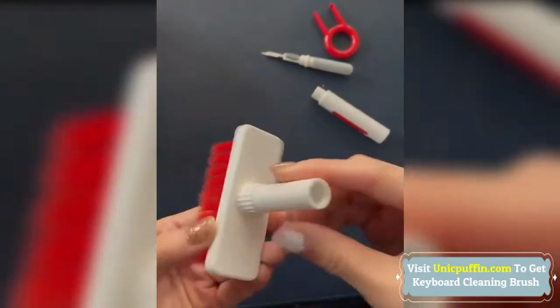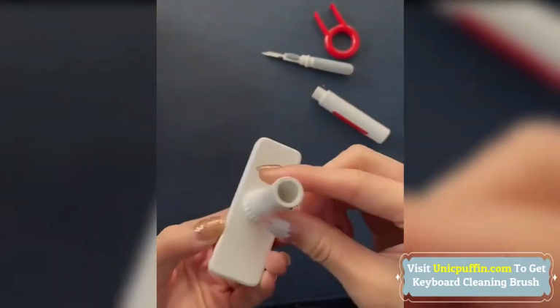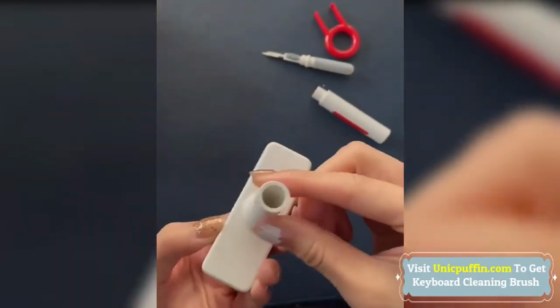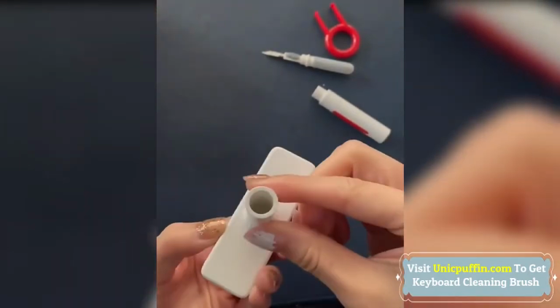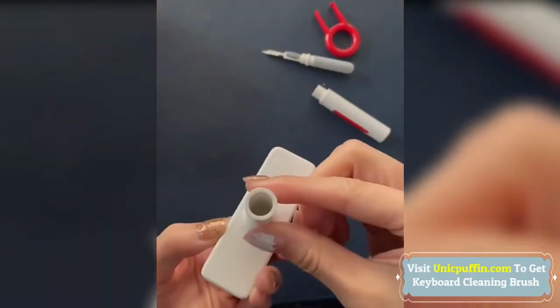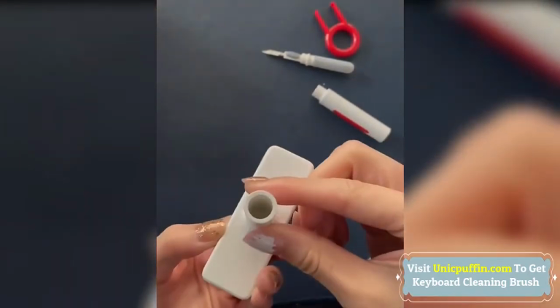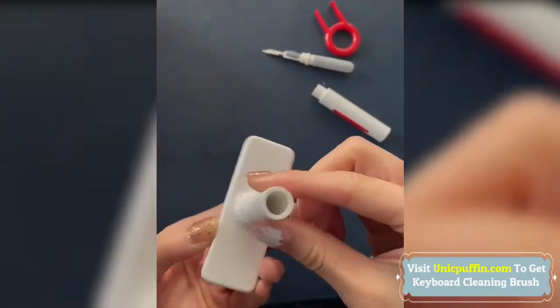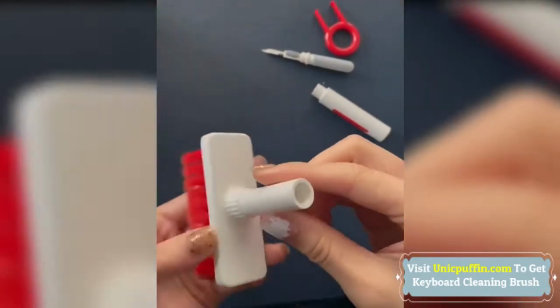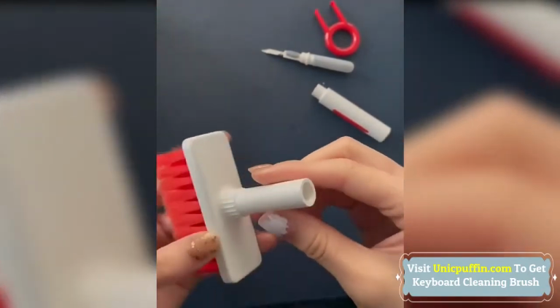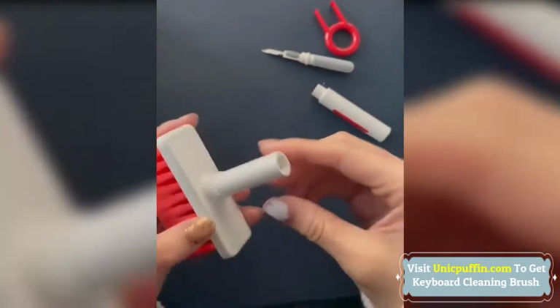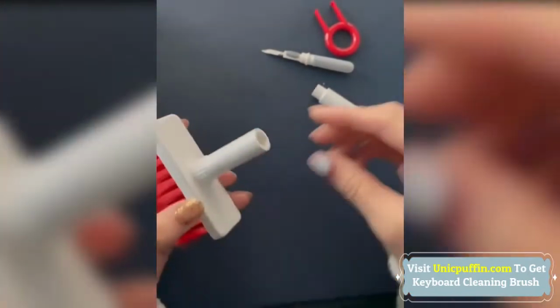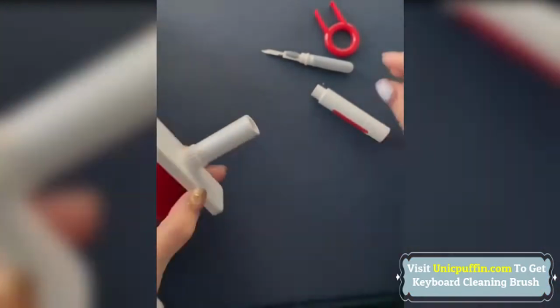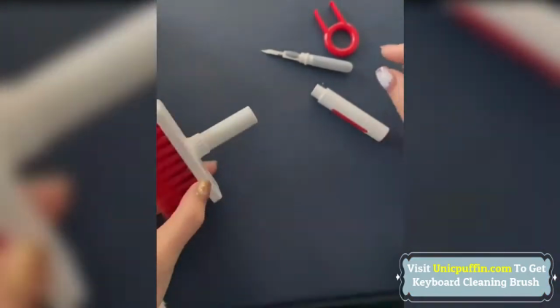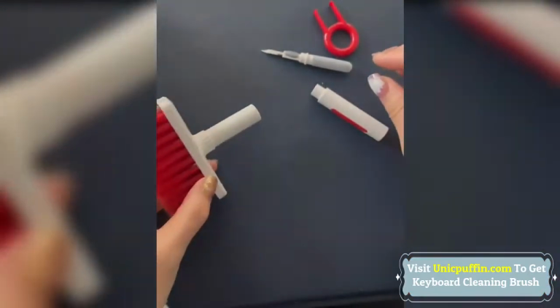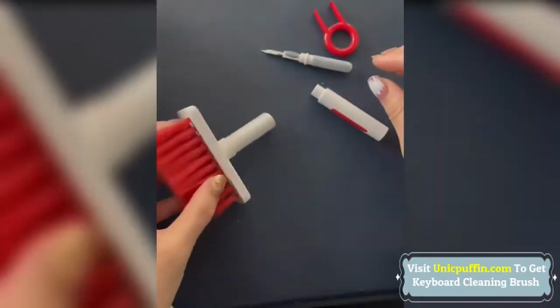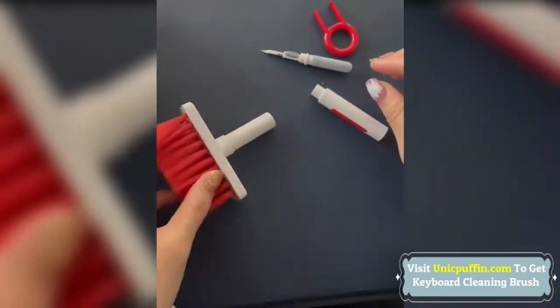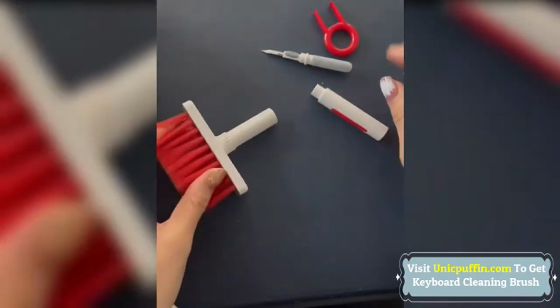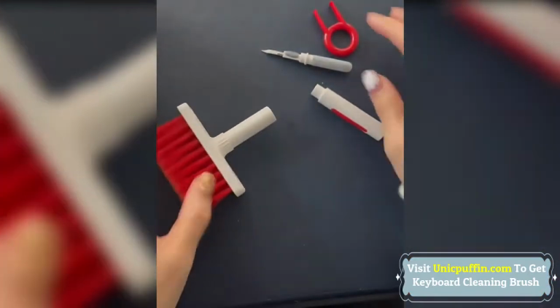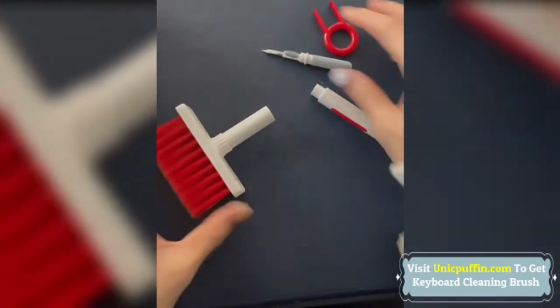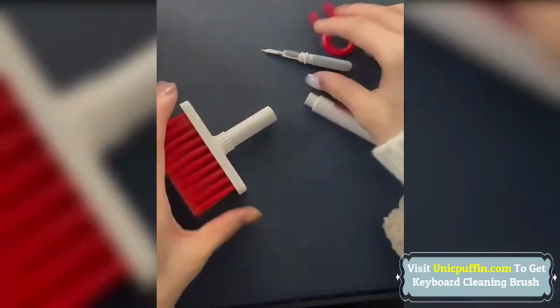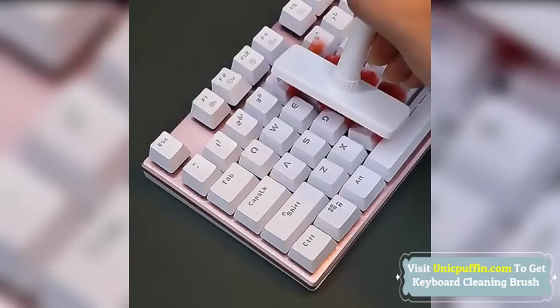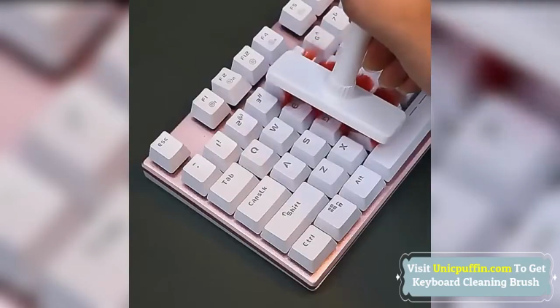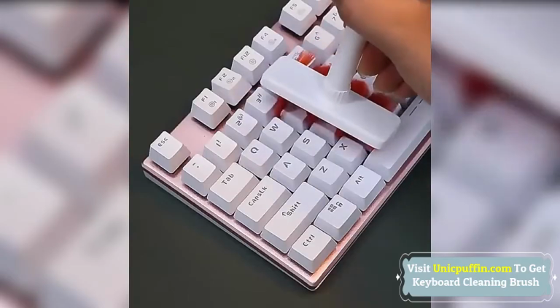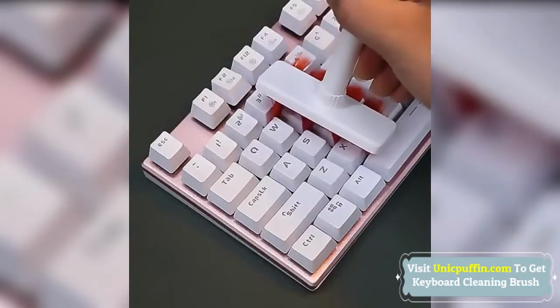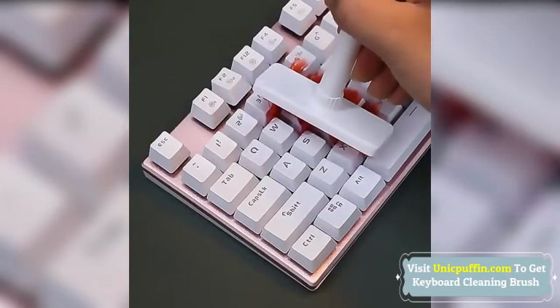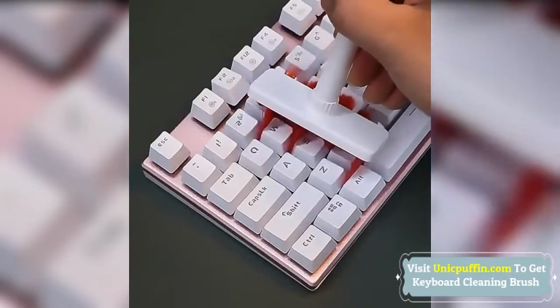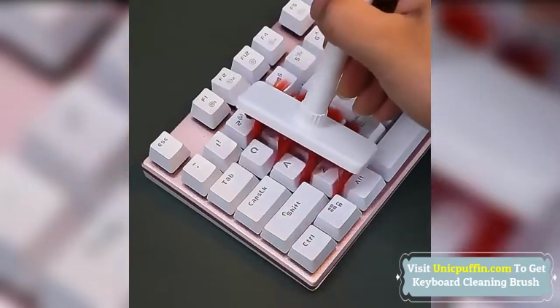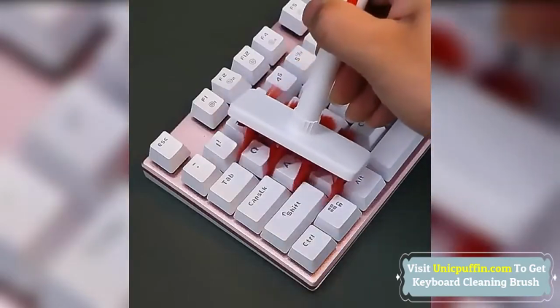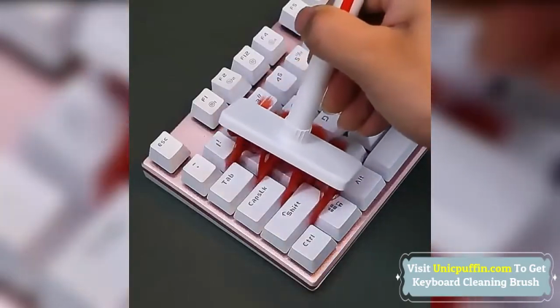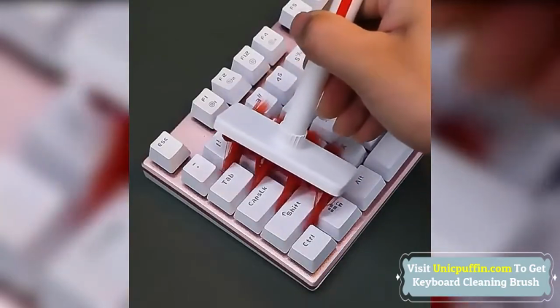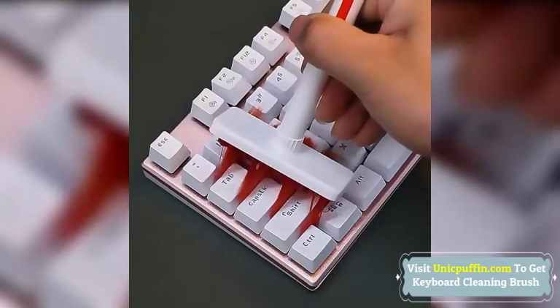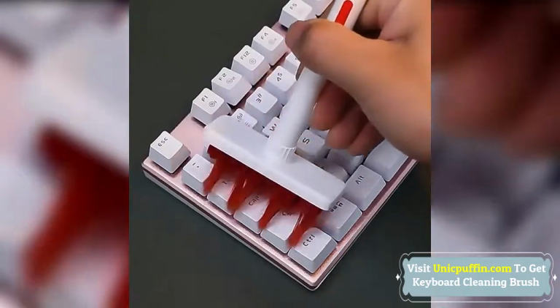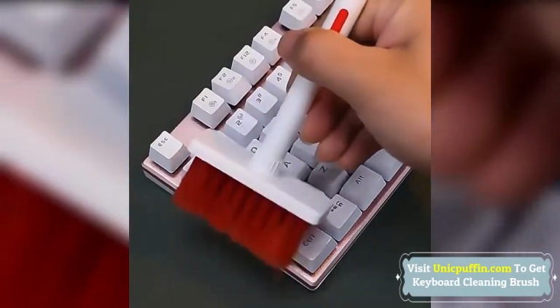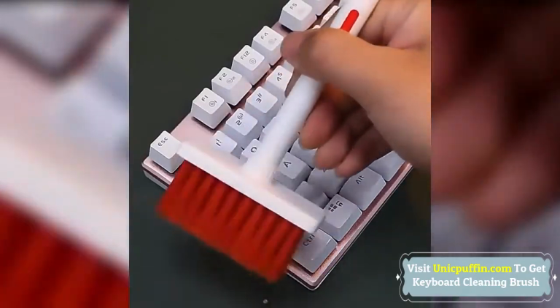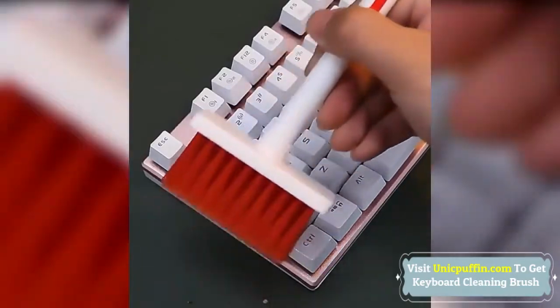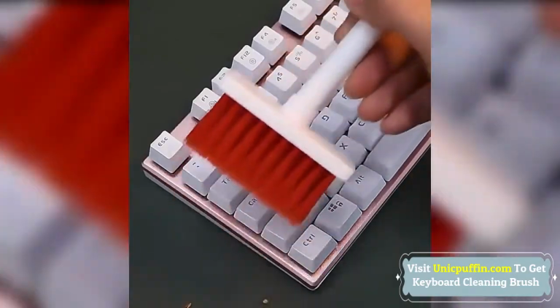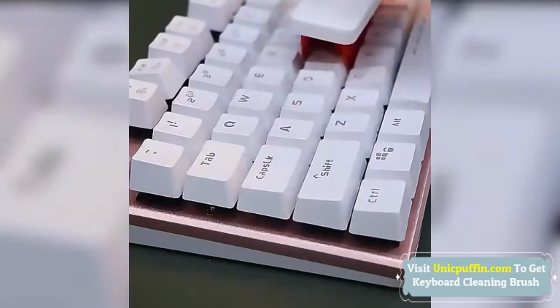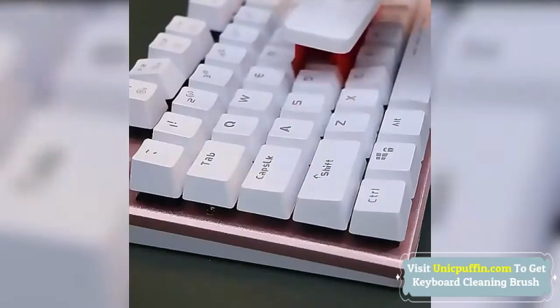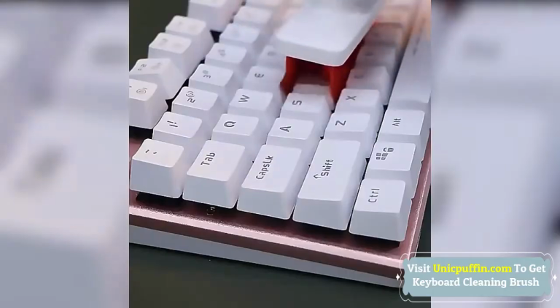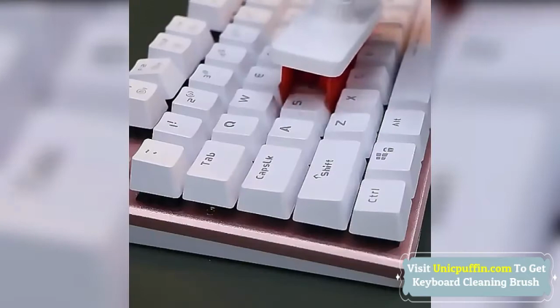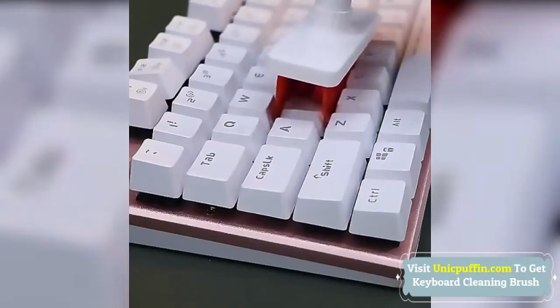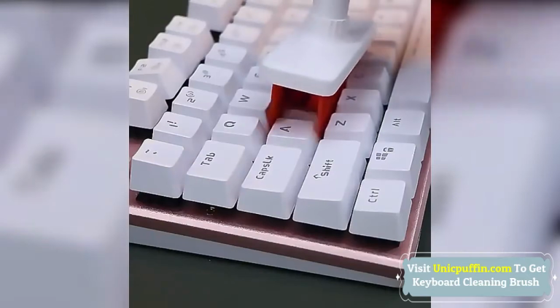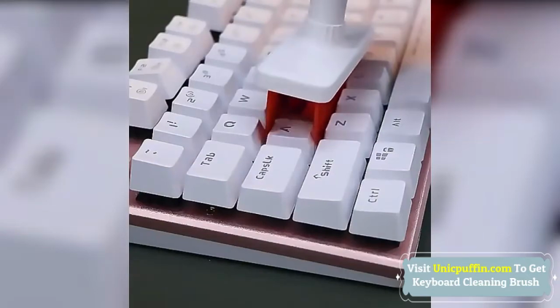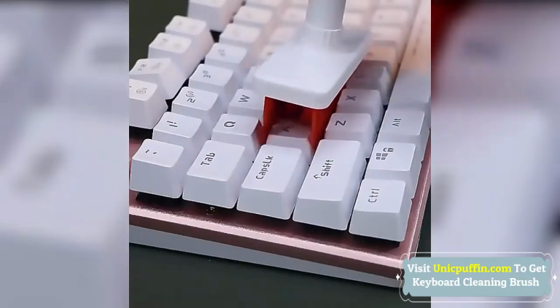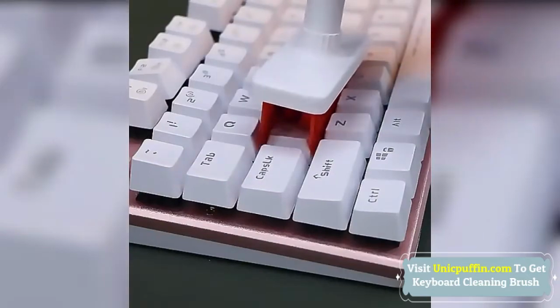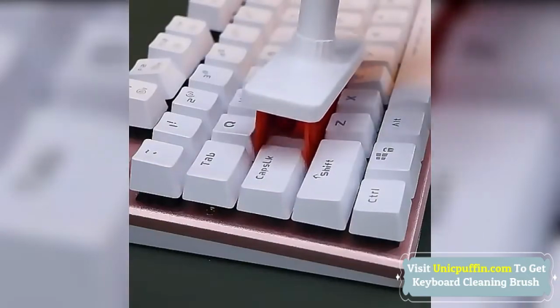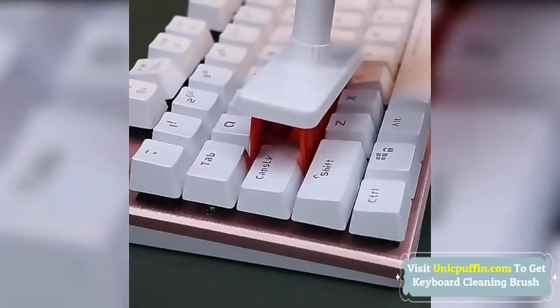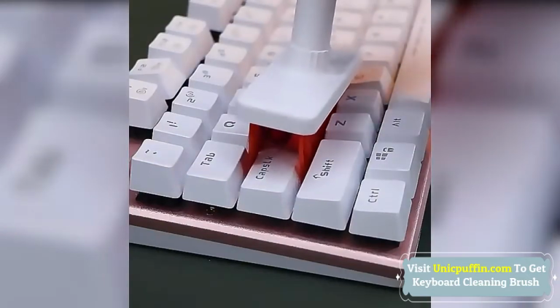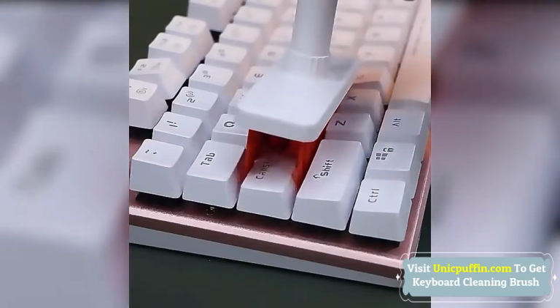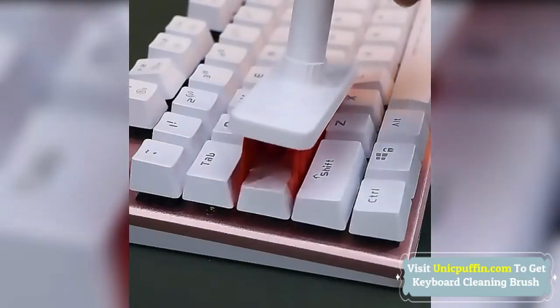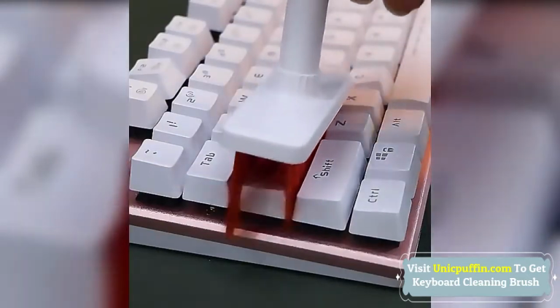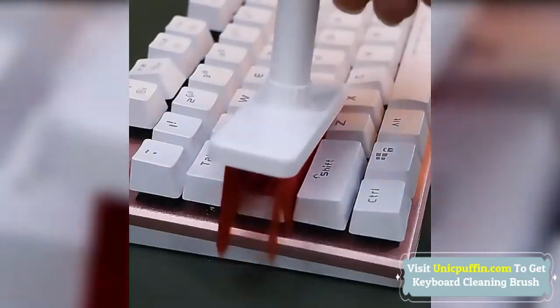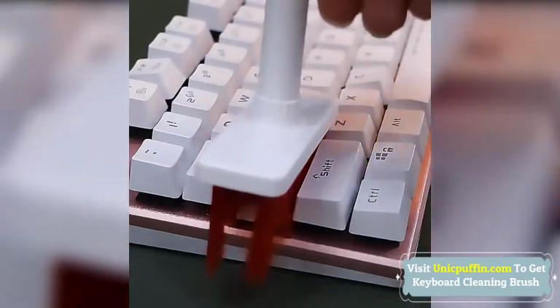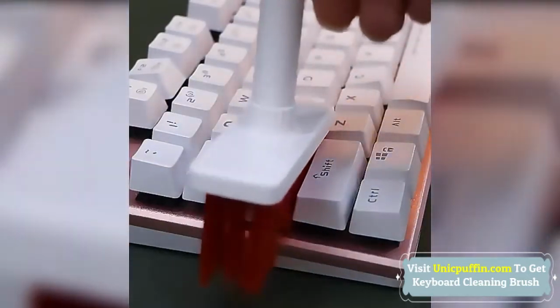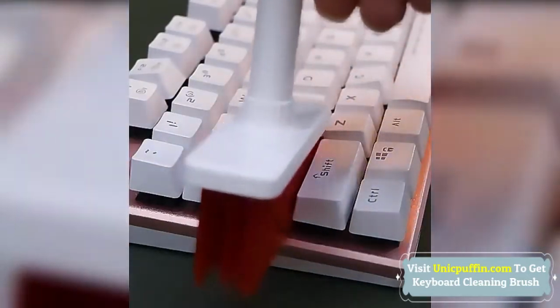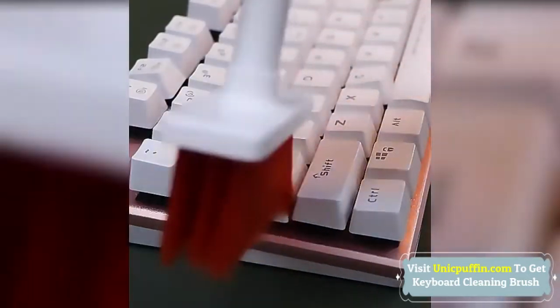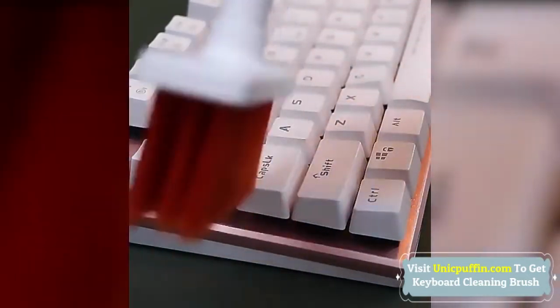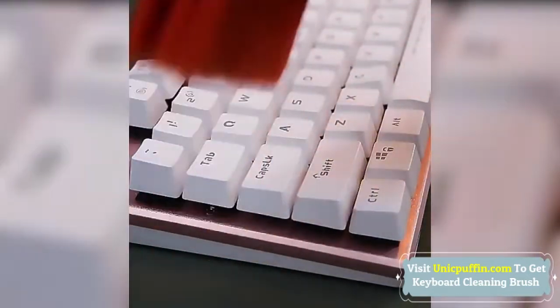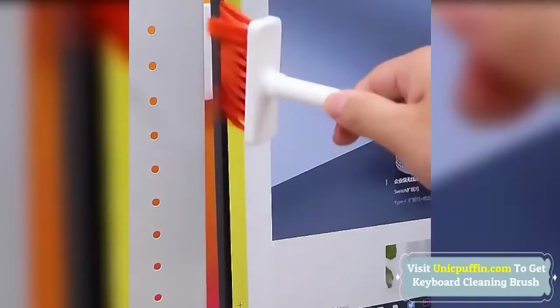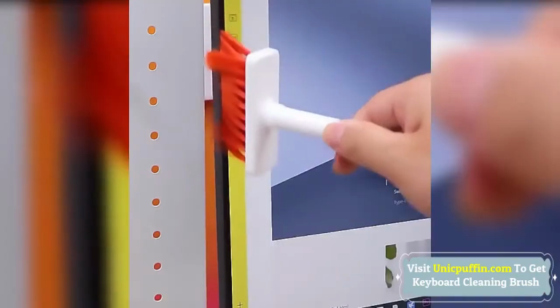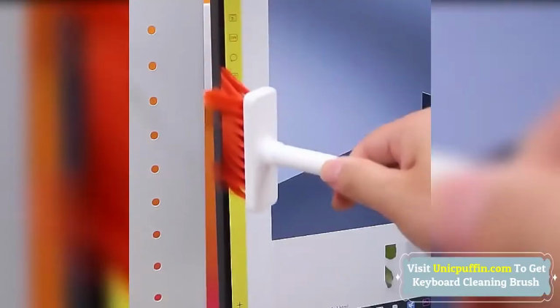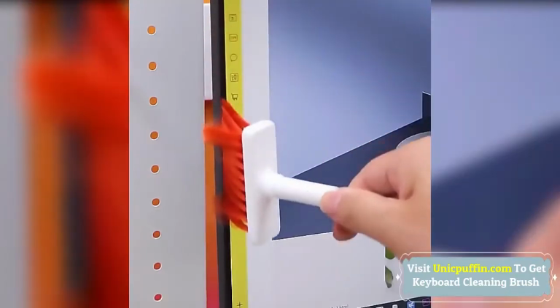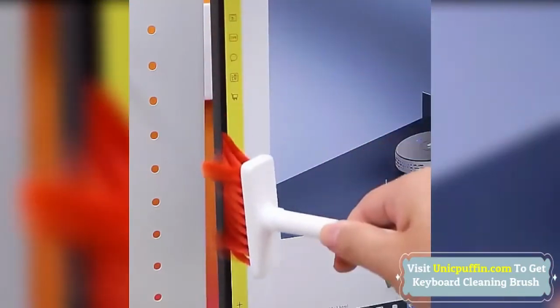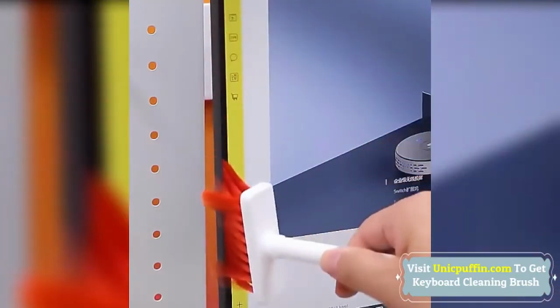4 kinds of cleaning head, multi-purpose, deep cleaning every corner of the keyboard, earphones, and Lego — make dust nowhere to hide.